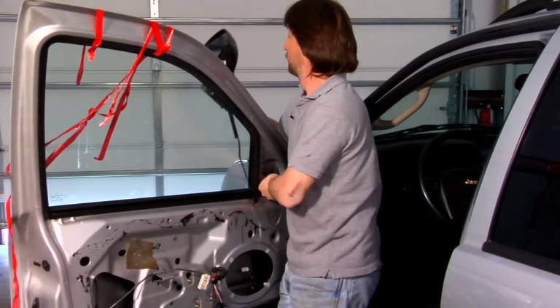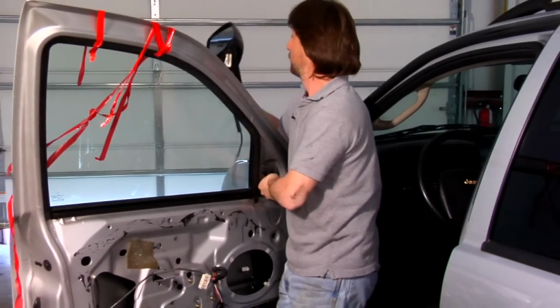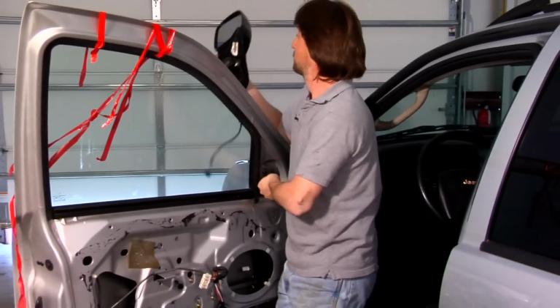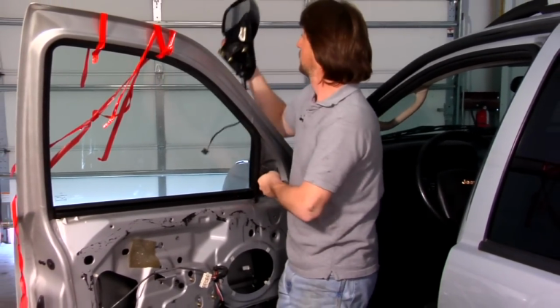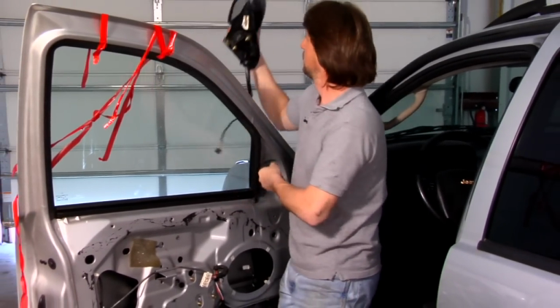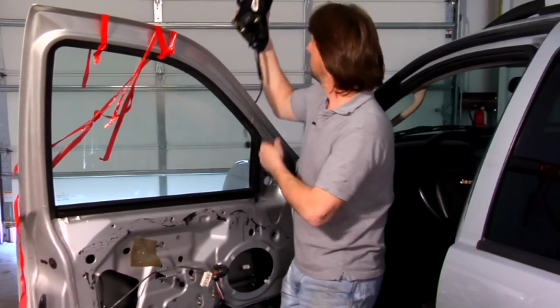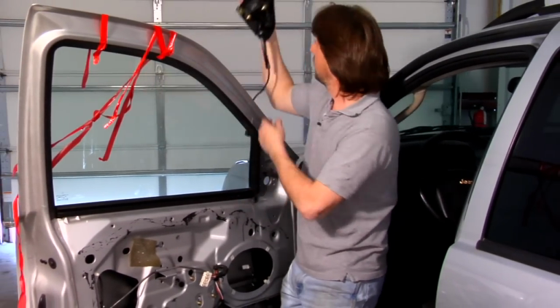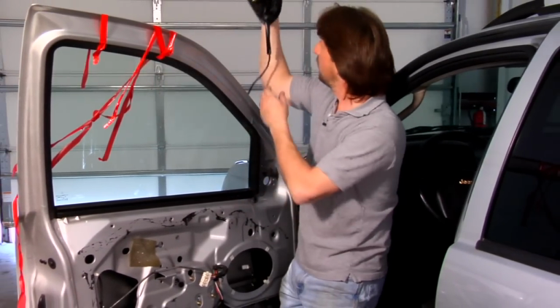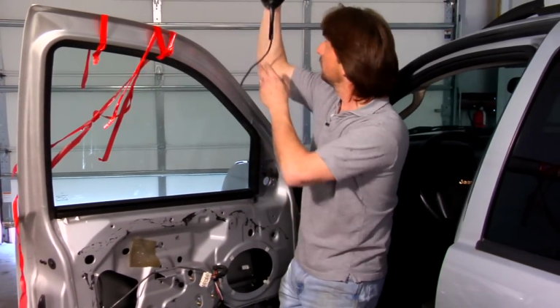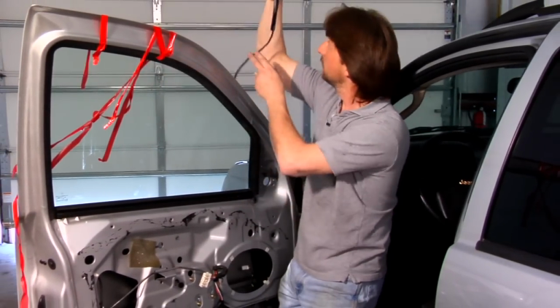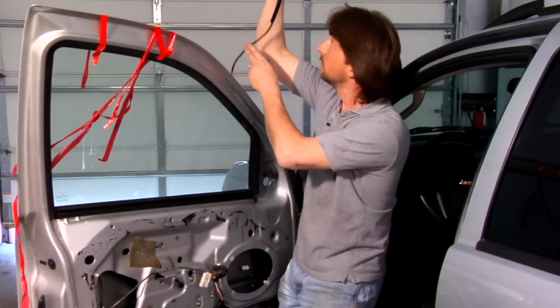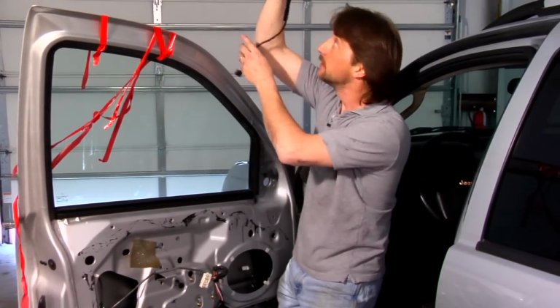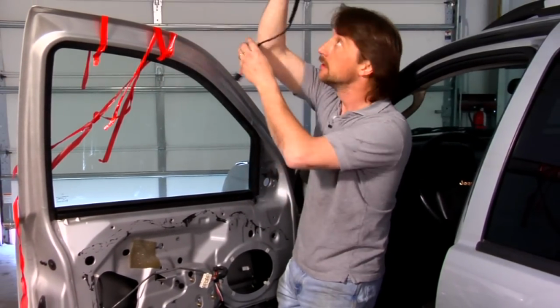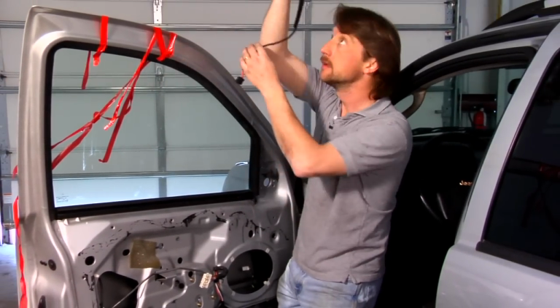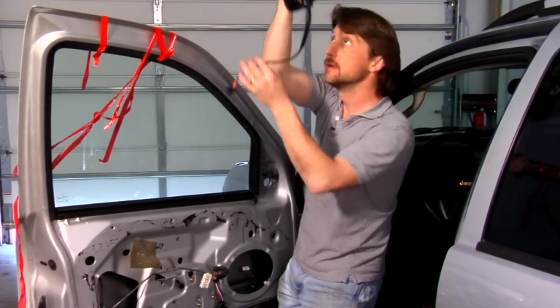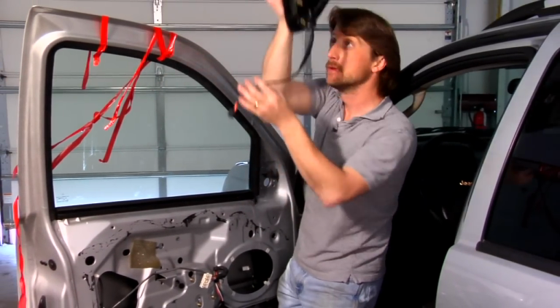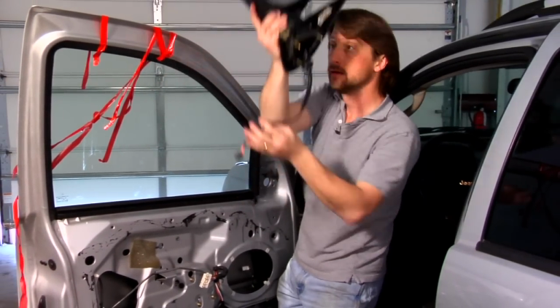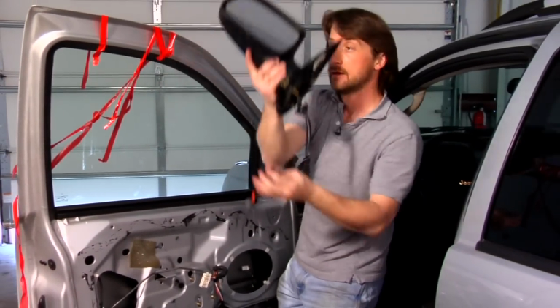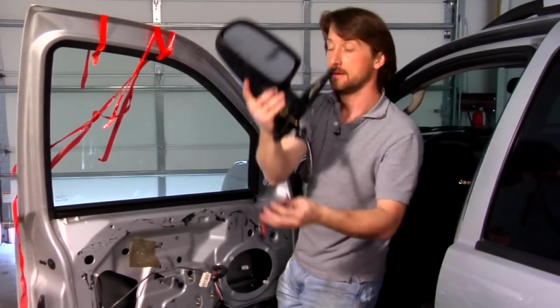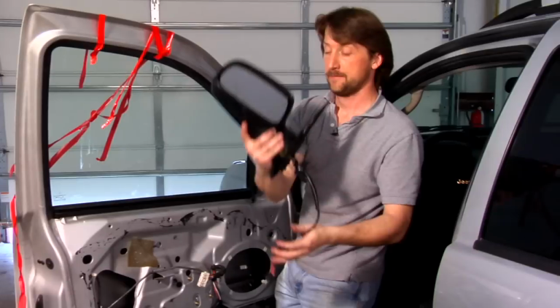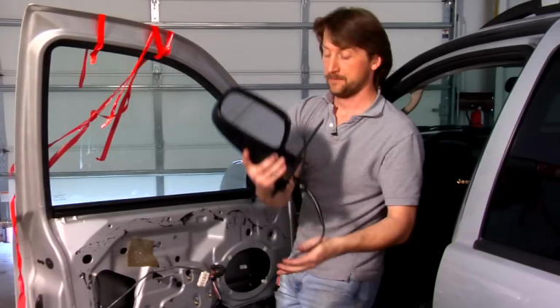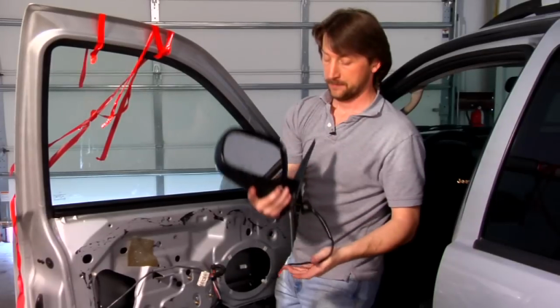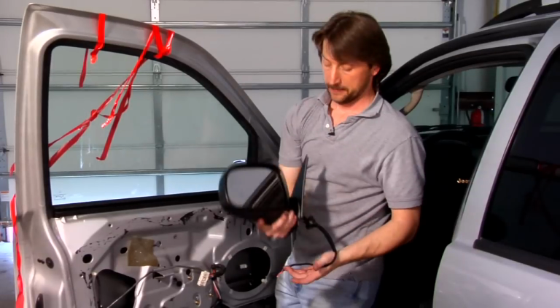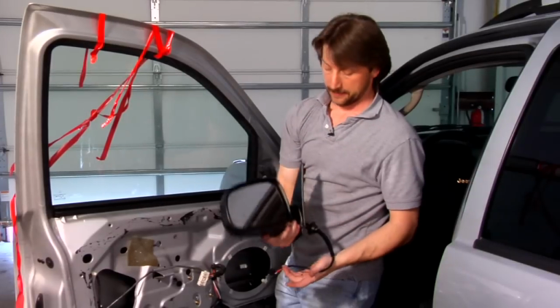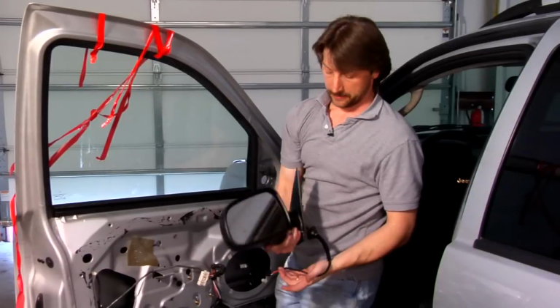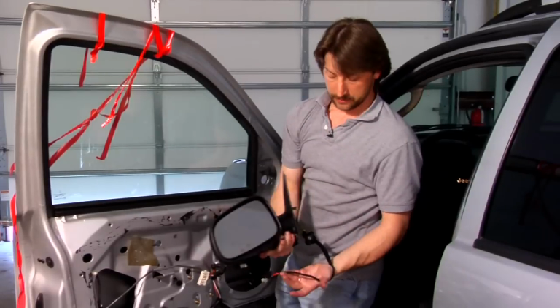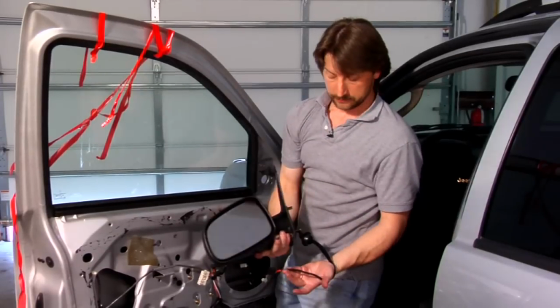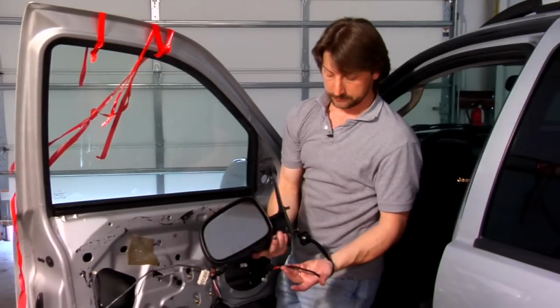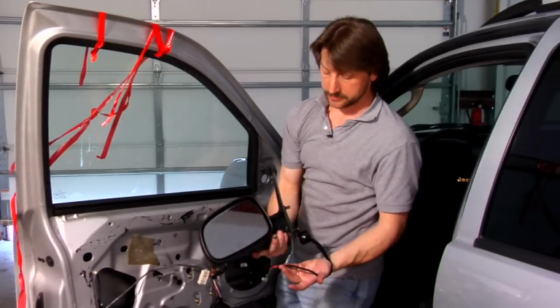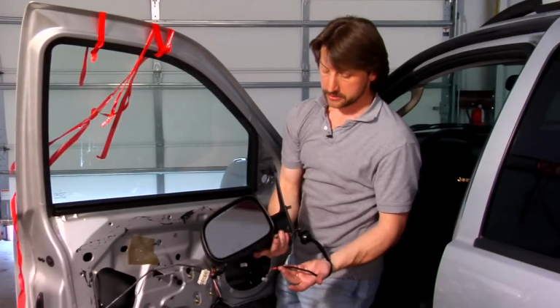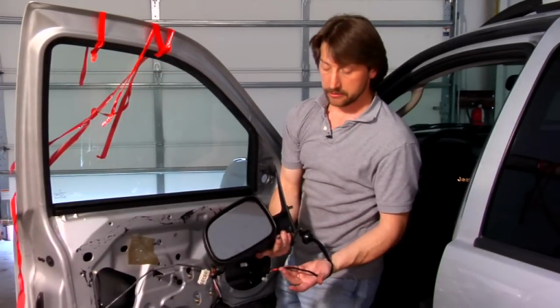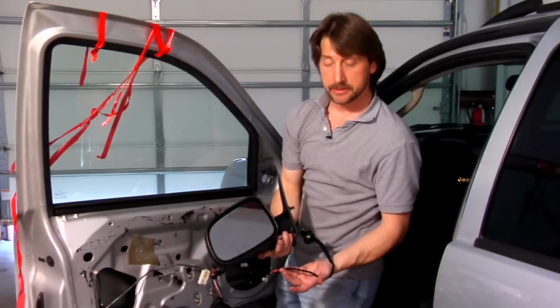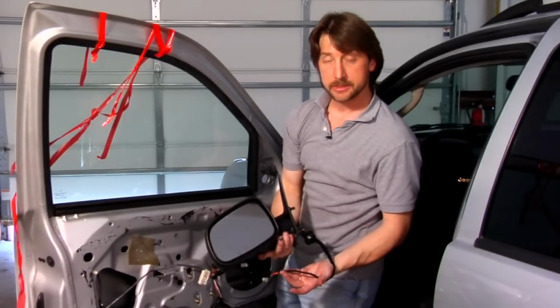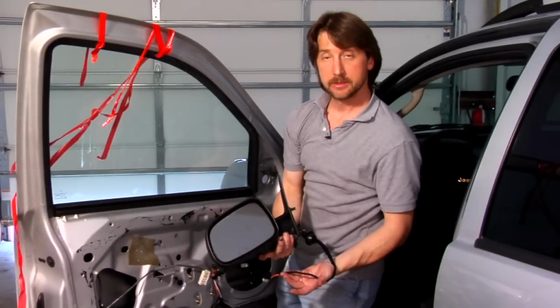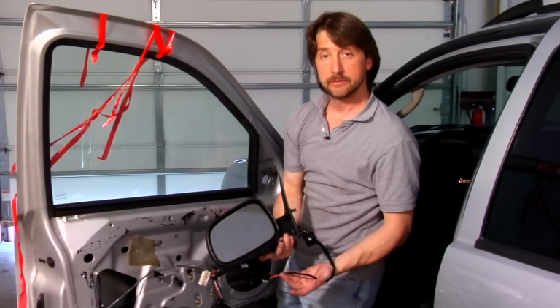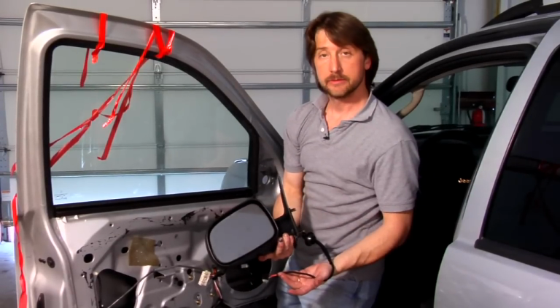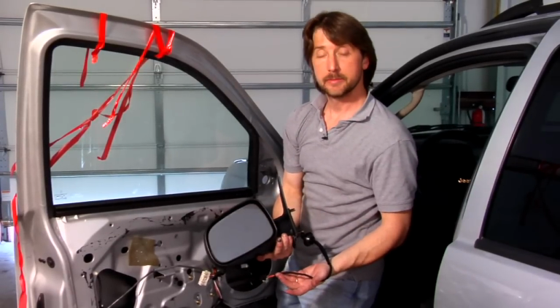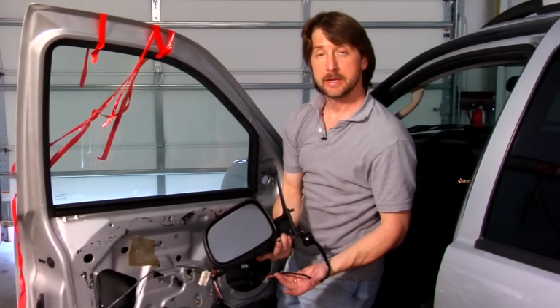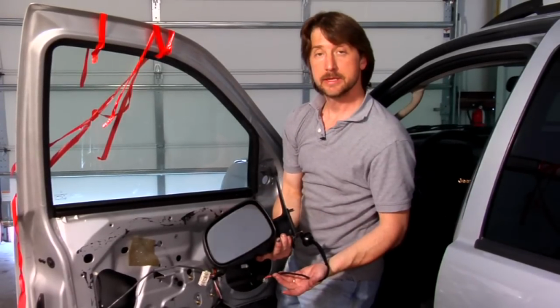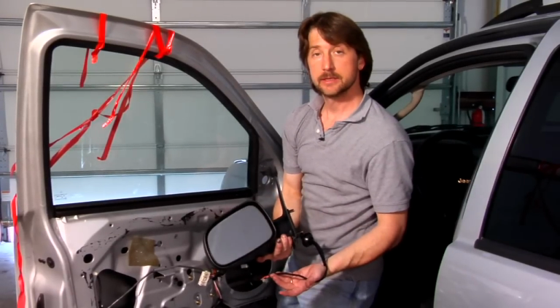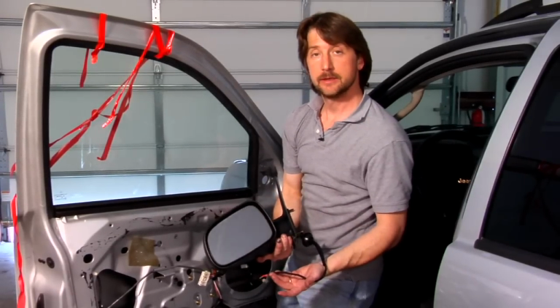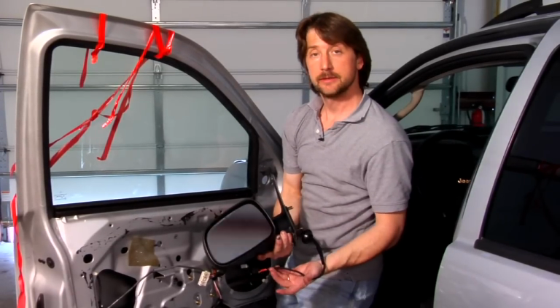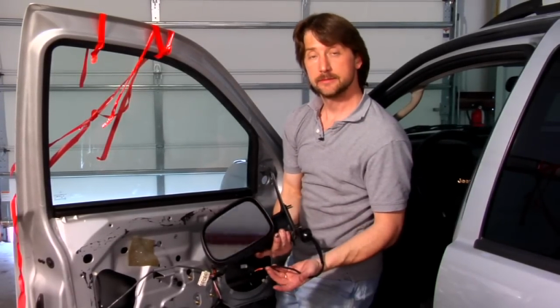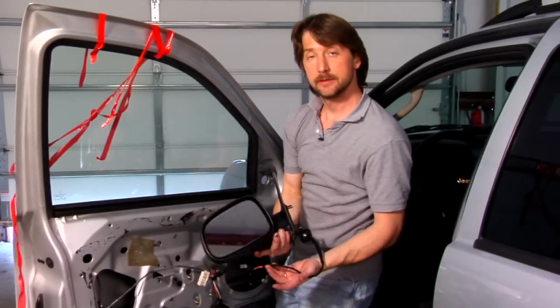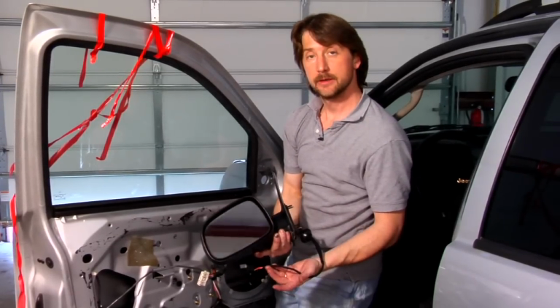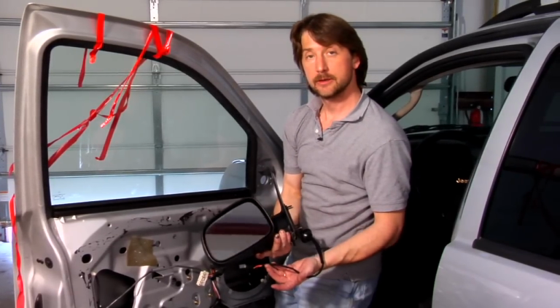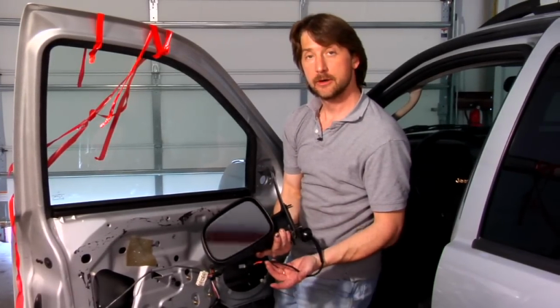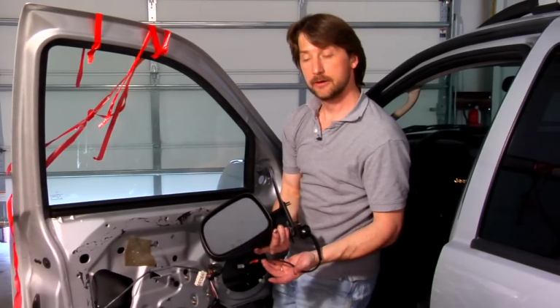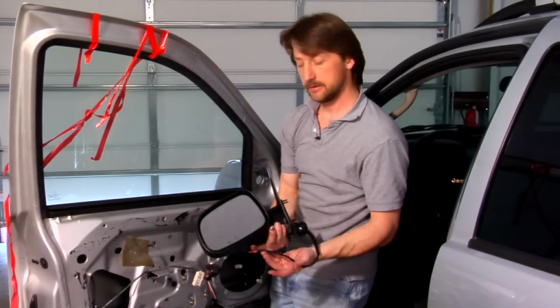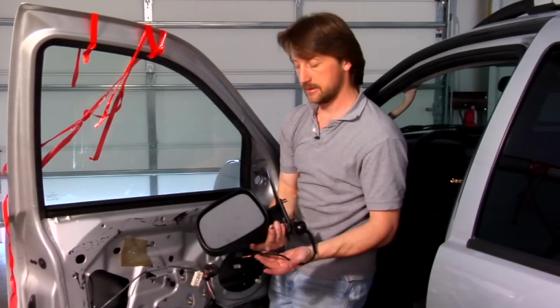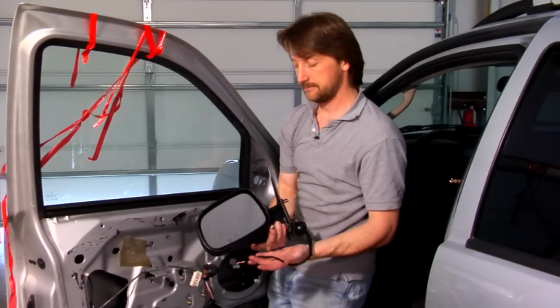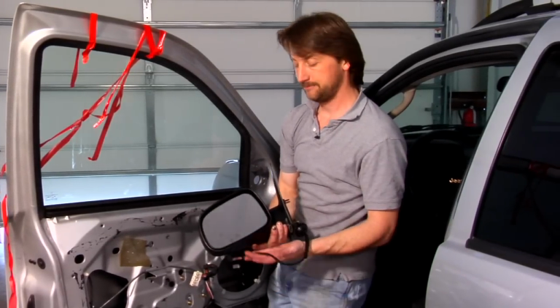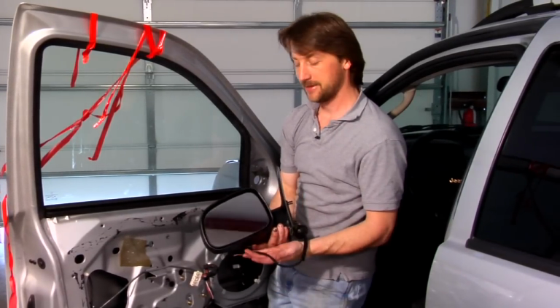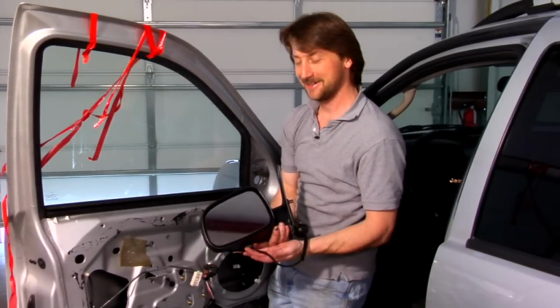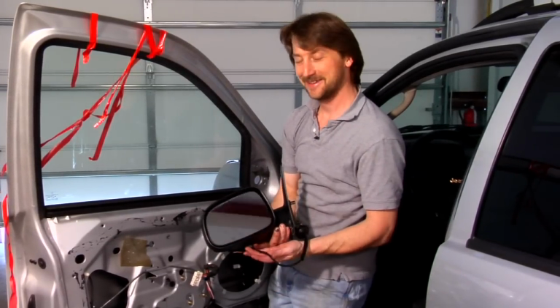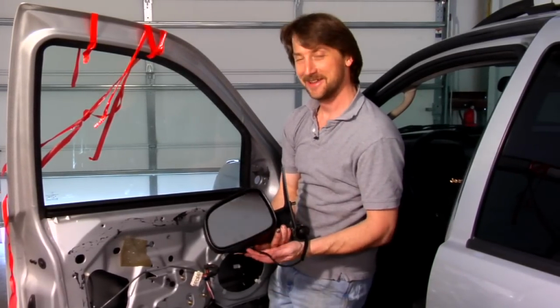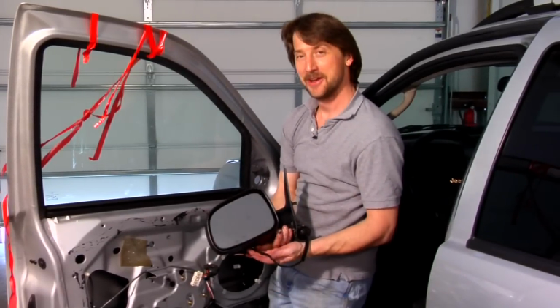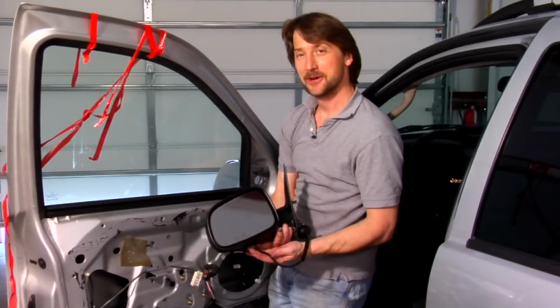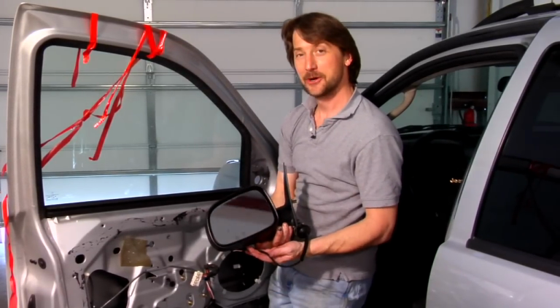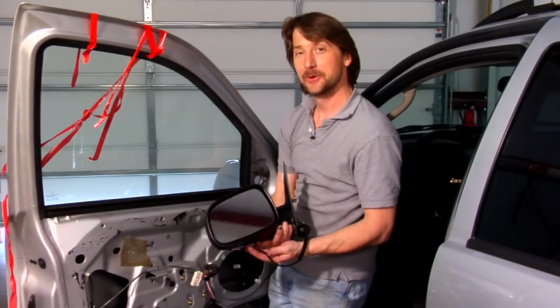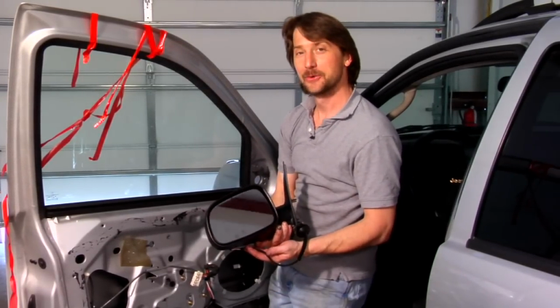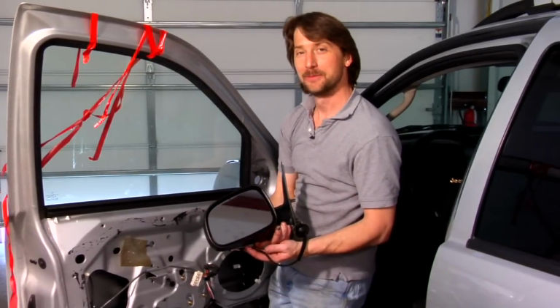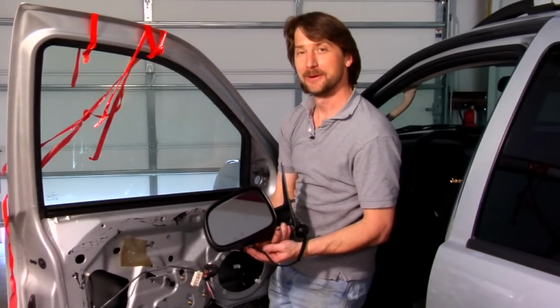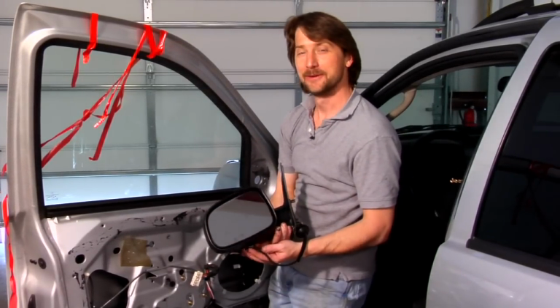Once you get it out, that's all we have to do — replacing a car door mirror.